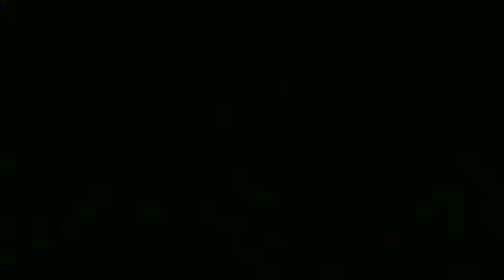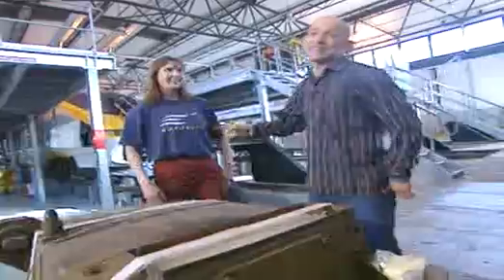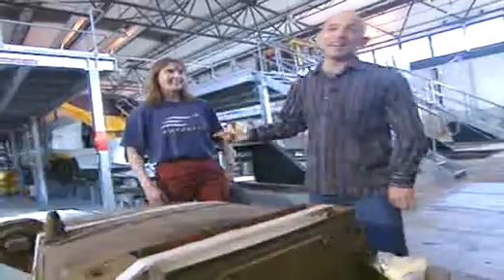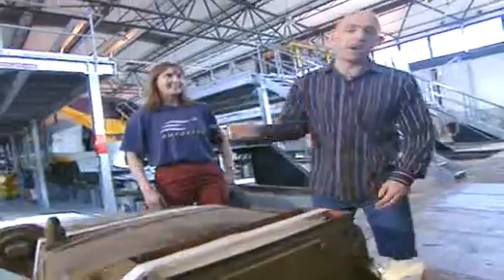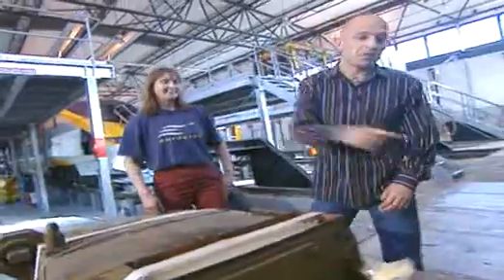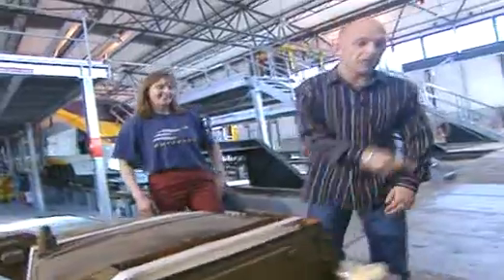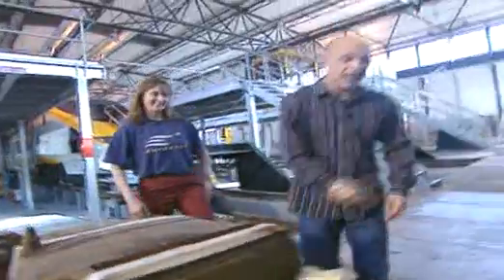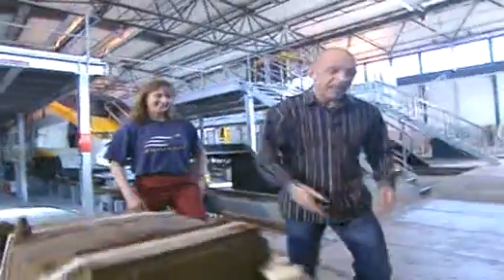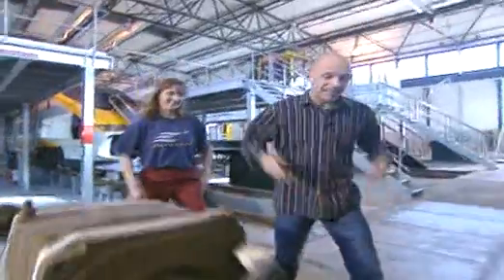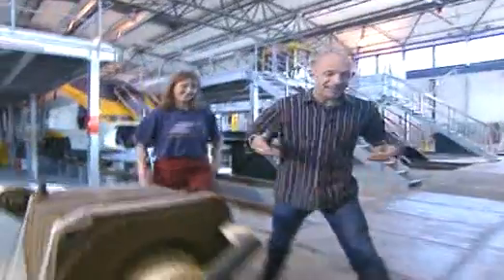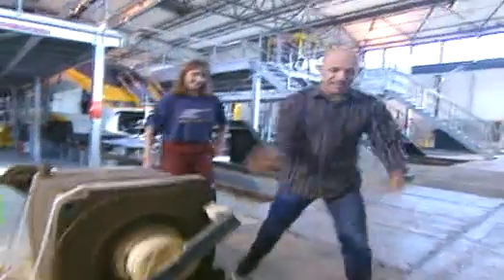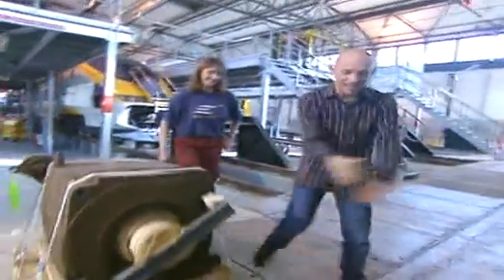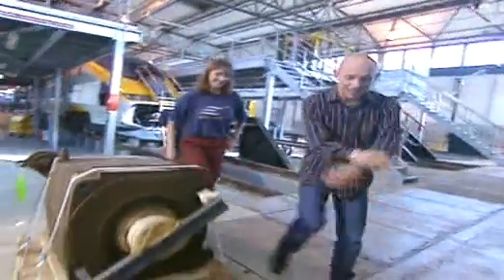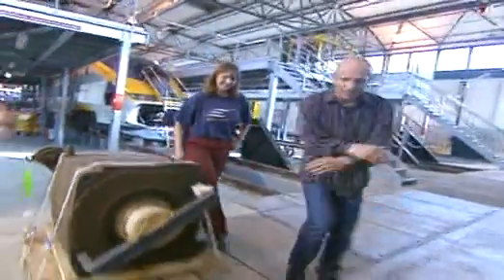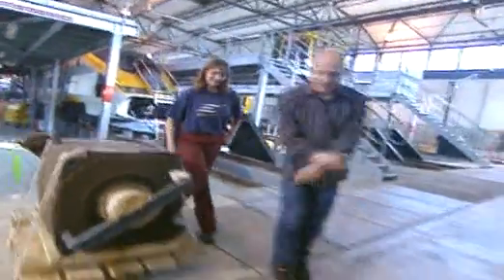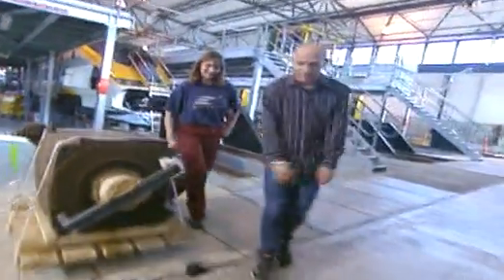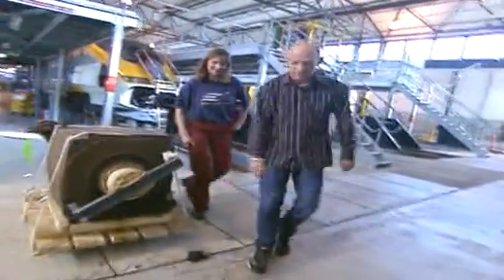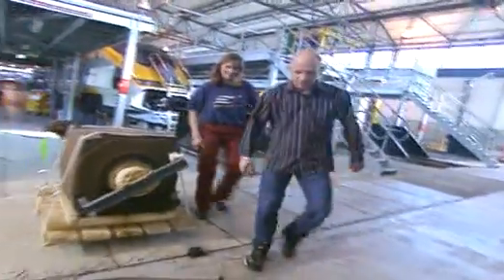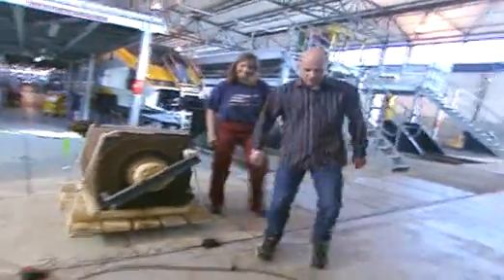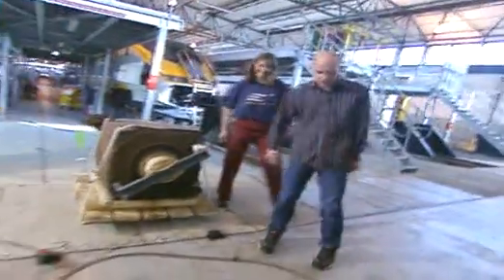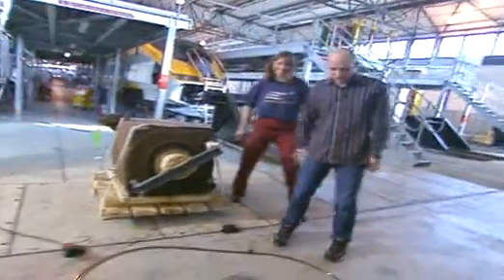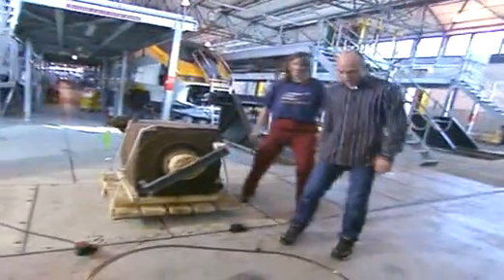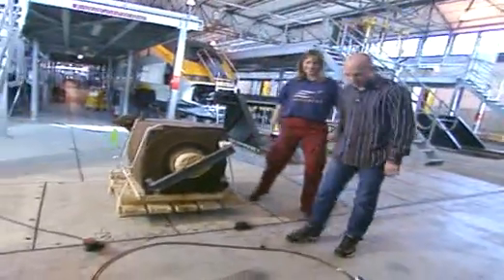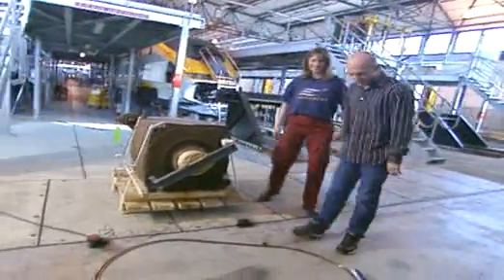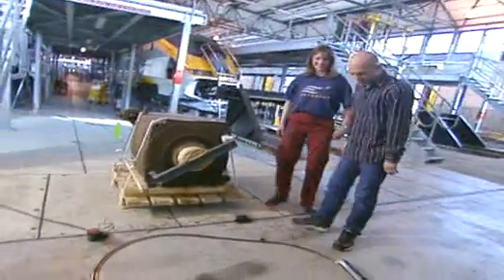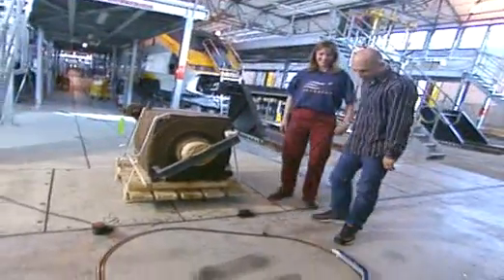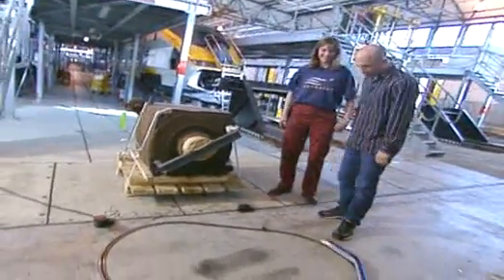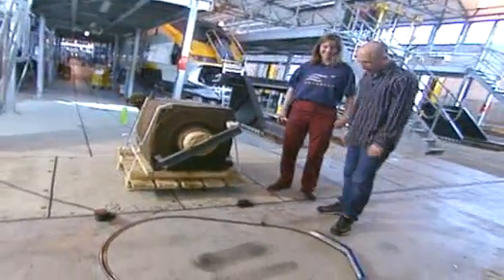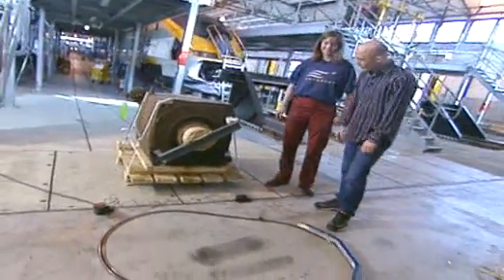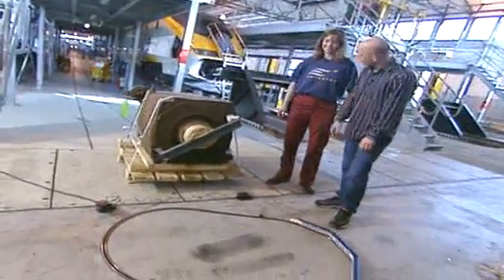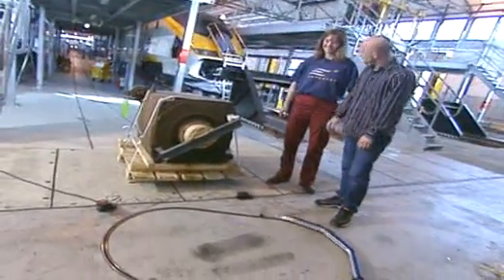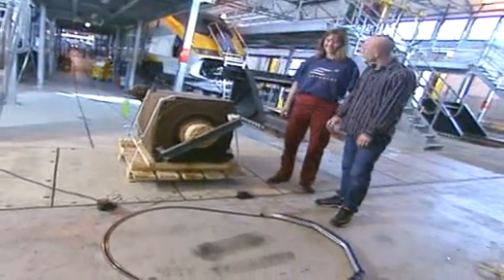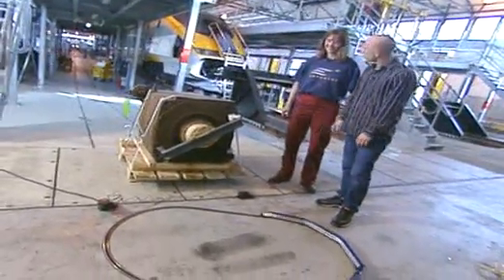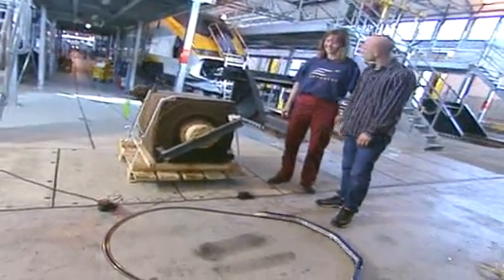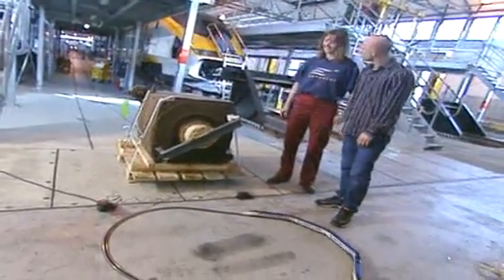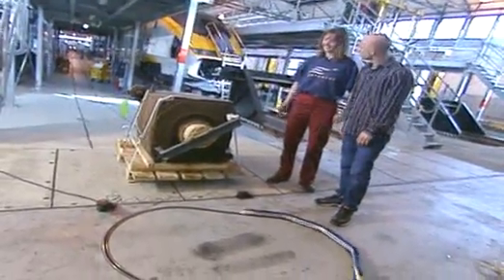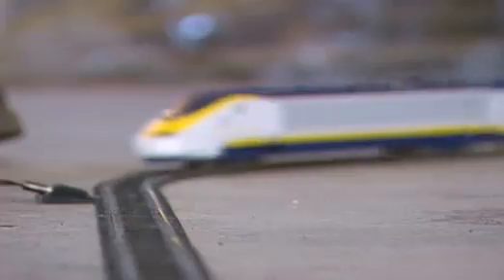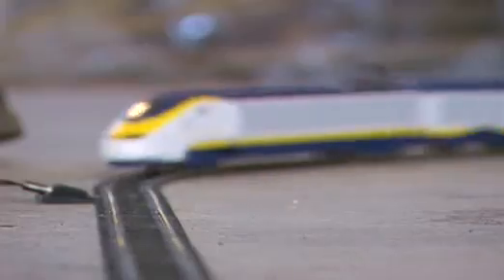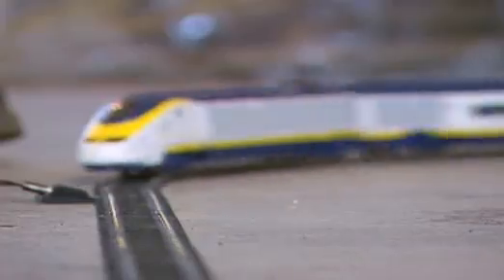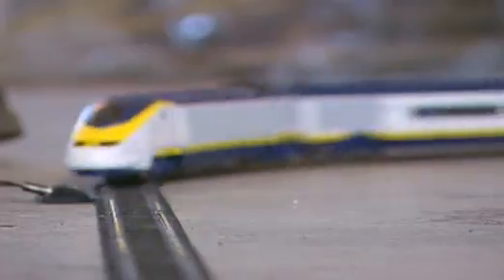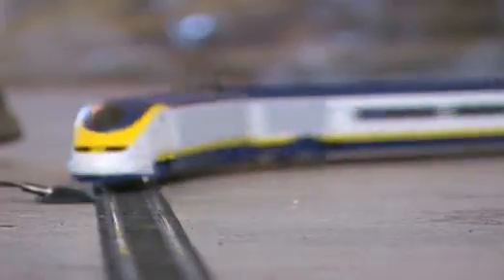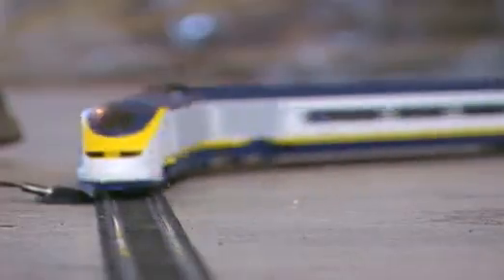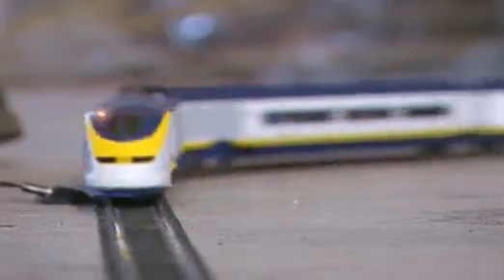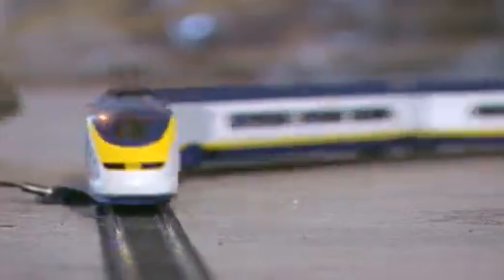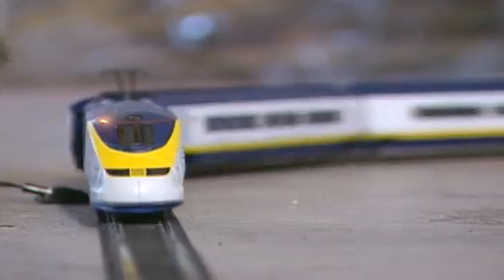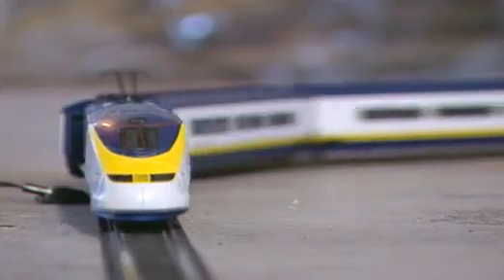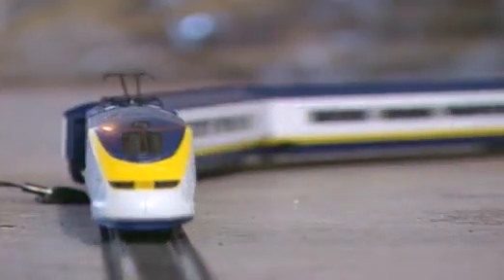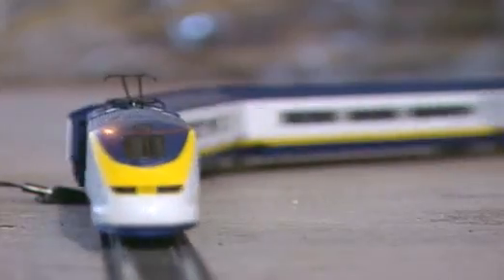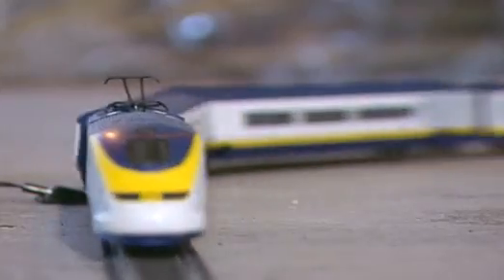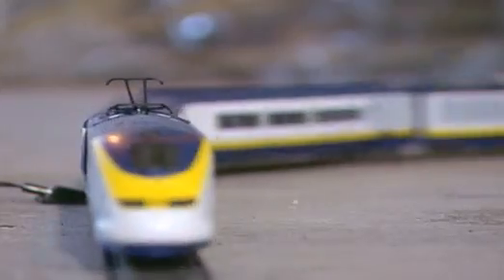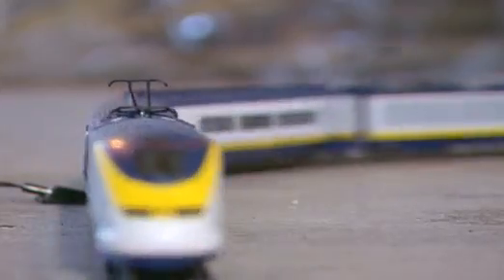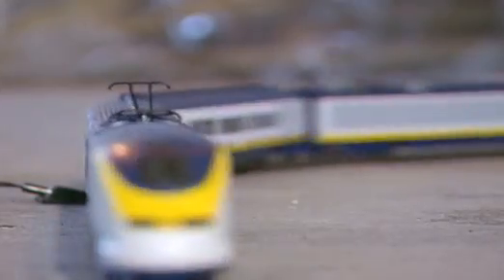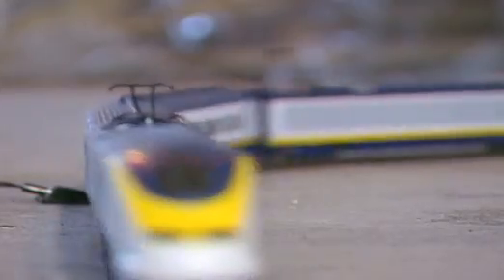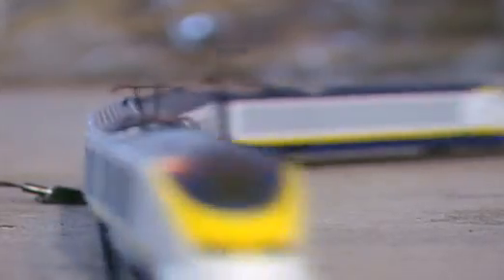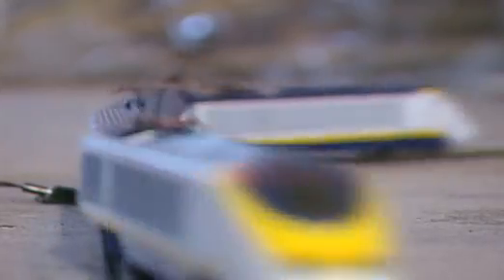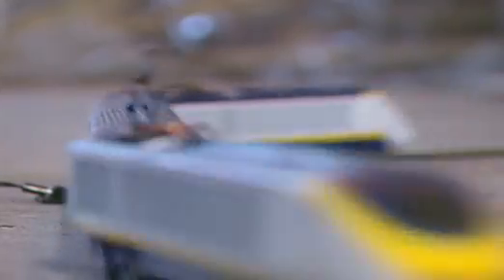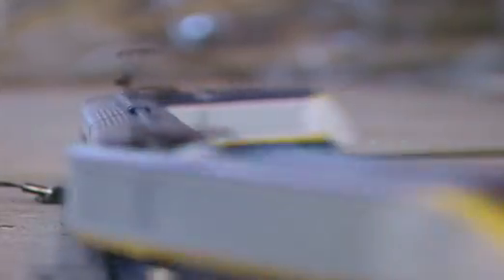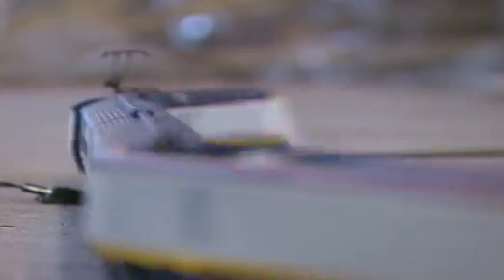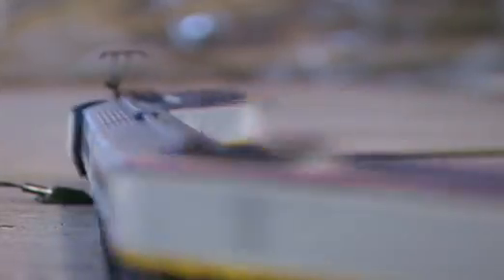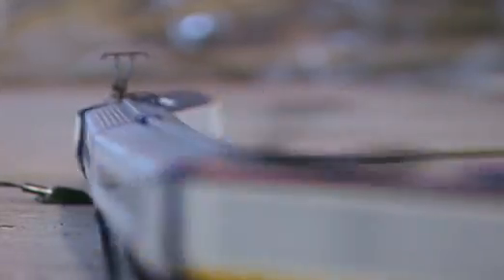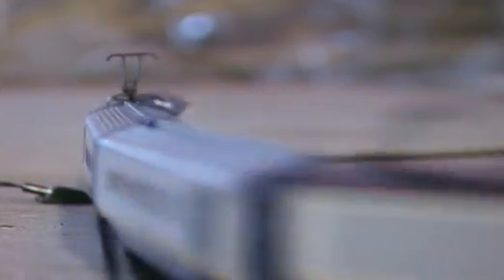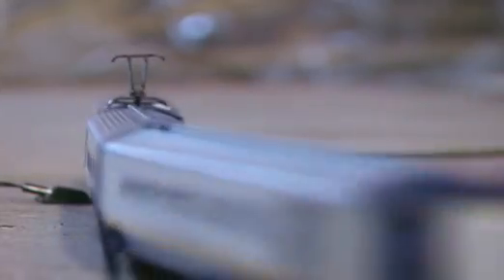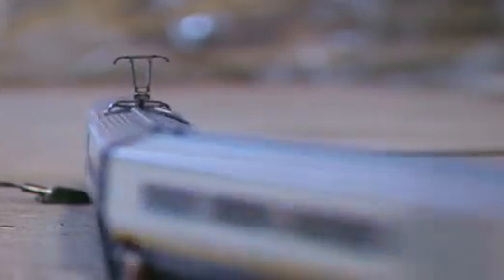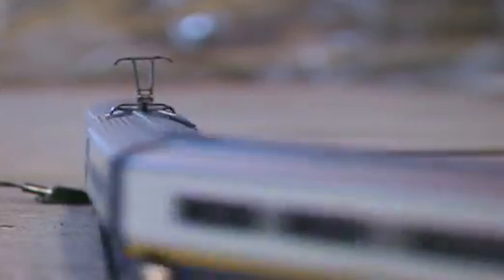Get over here and get a load of this. This is my little model railway. What do you think? Absolute replica of the Eurostar.